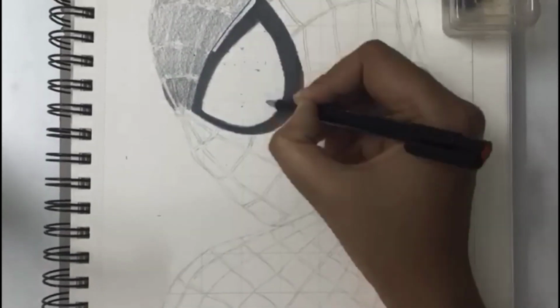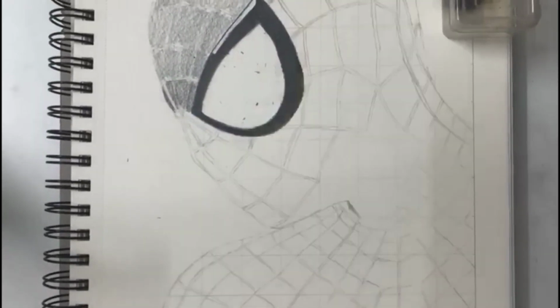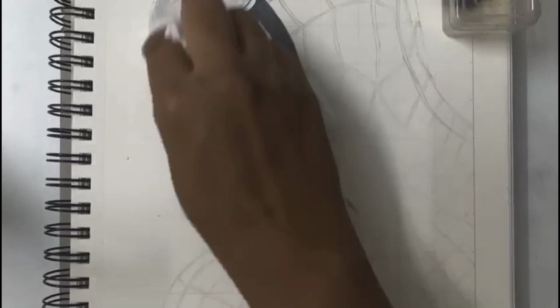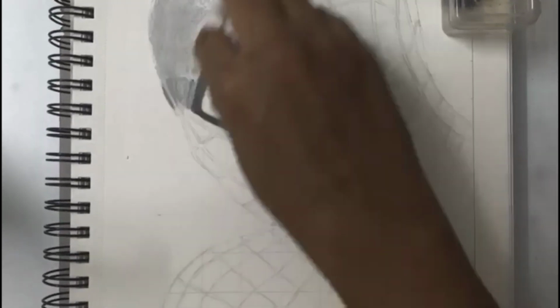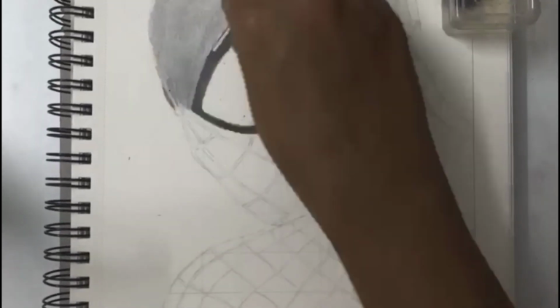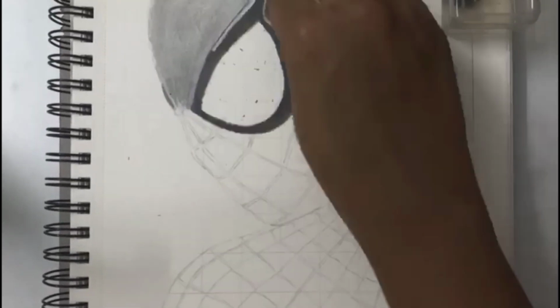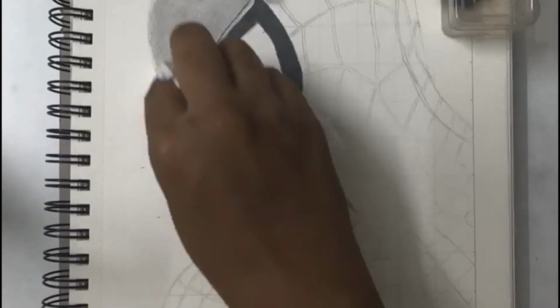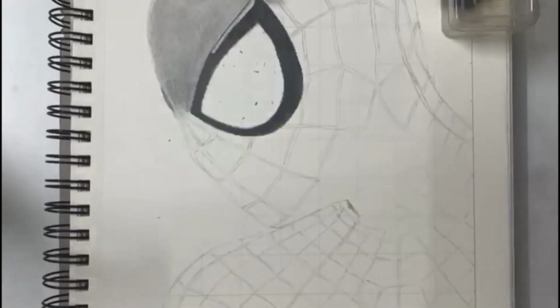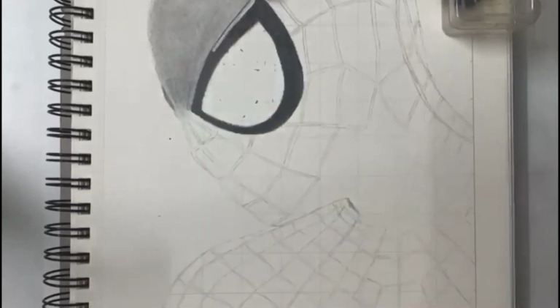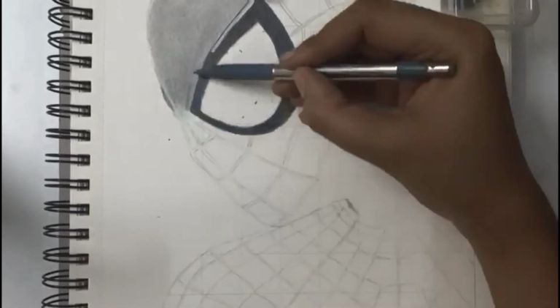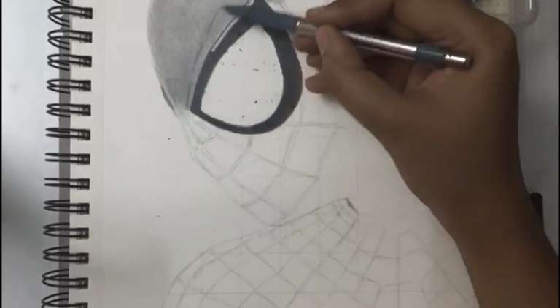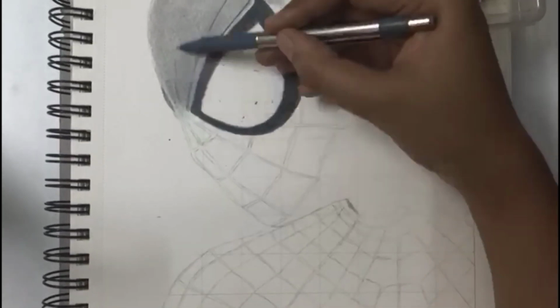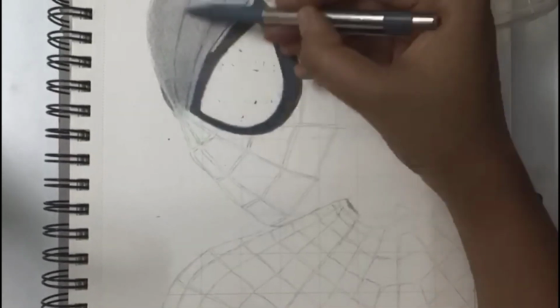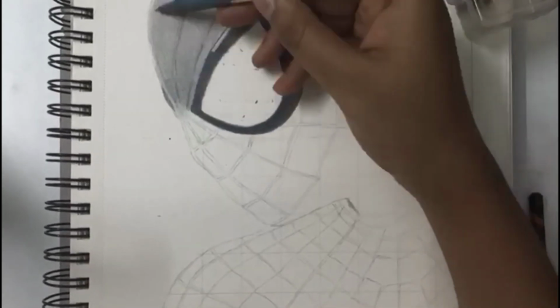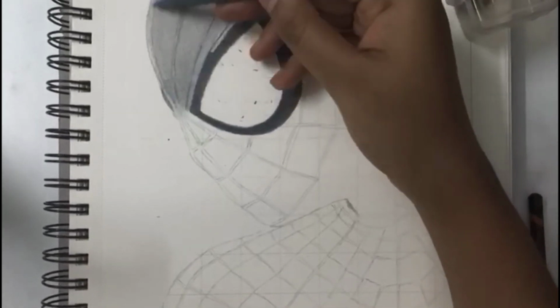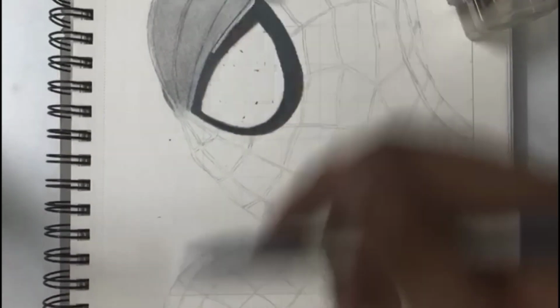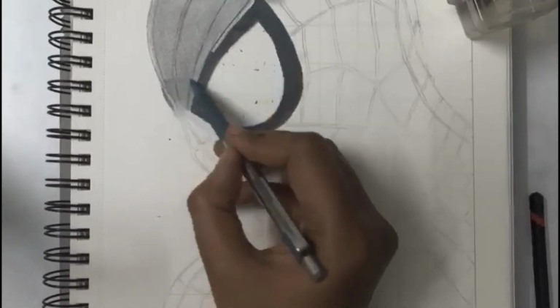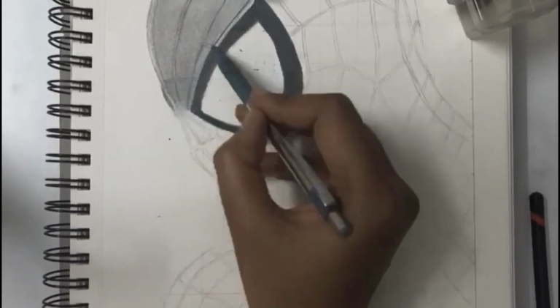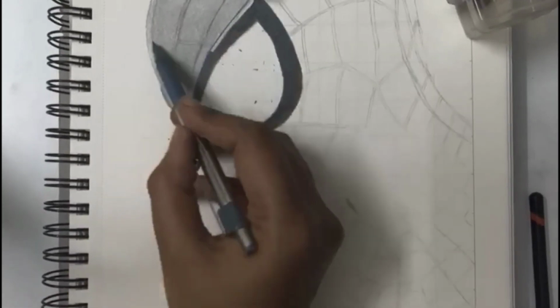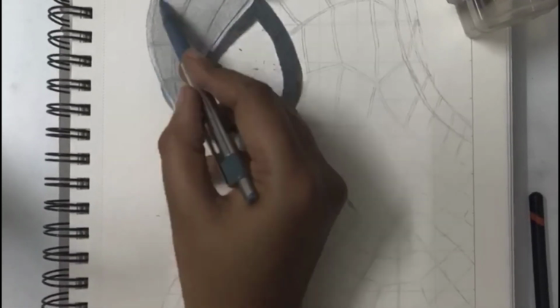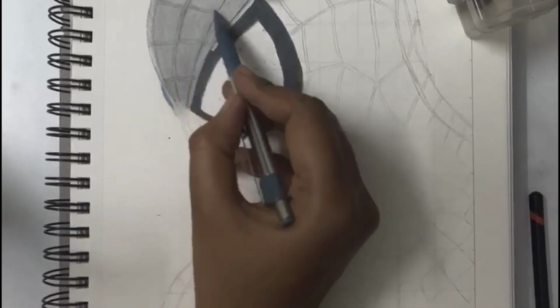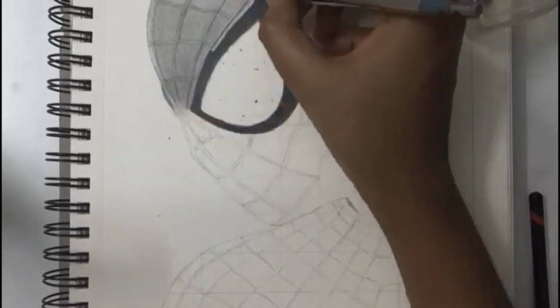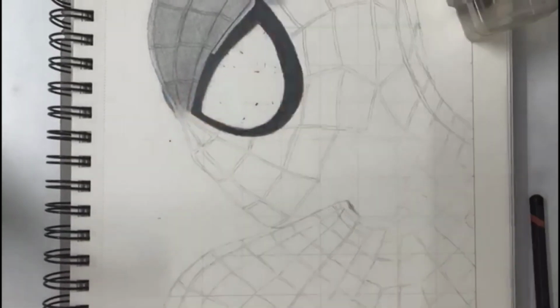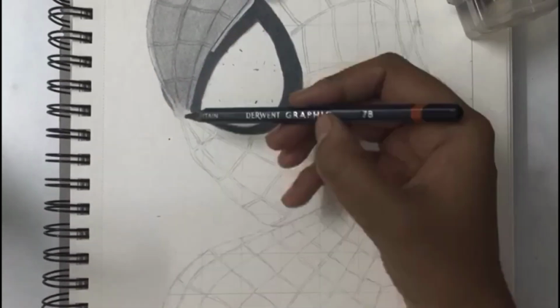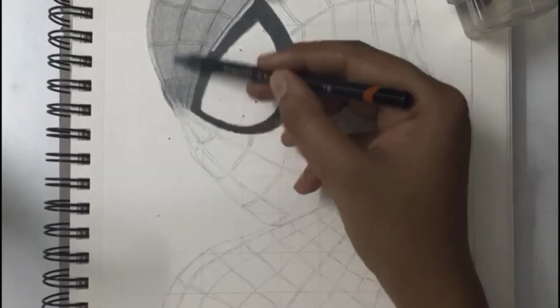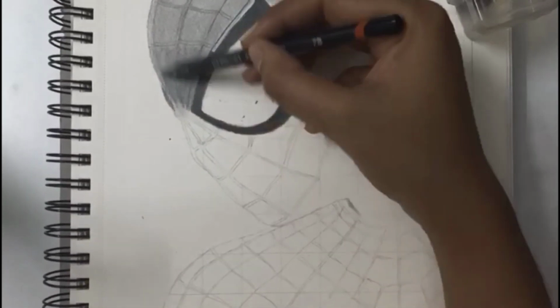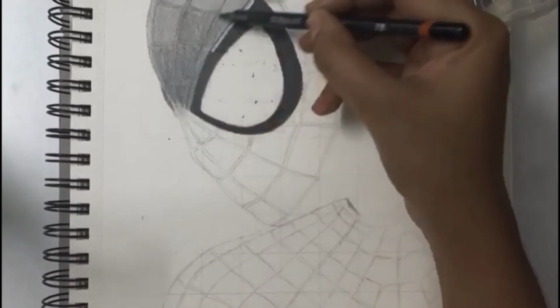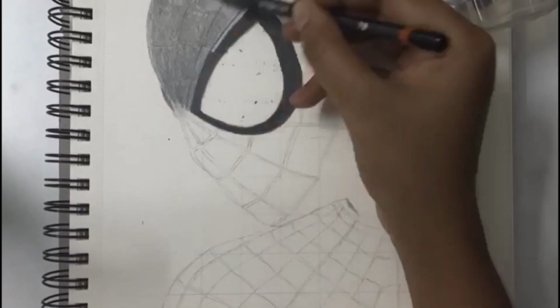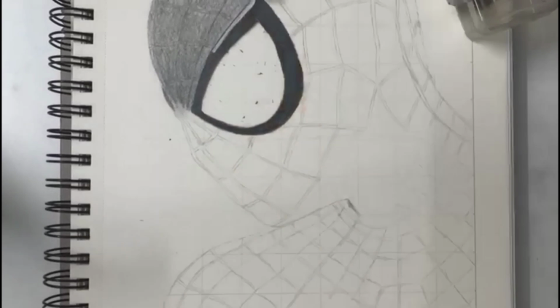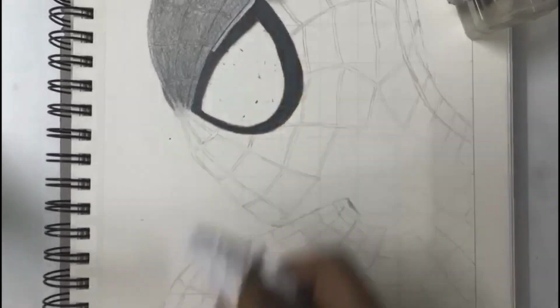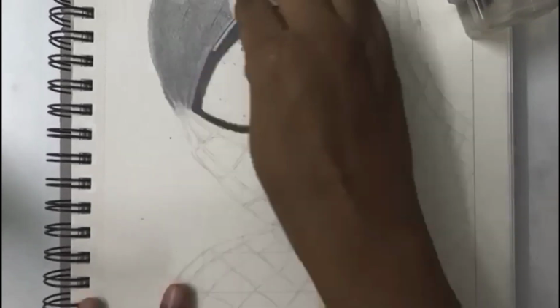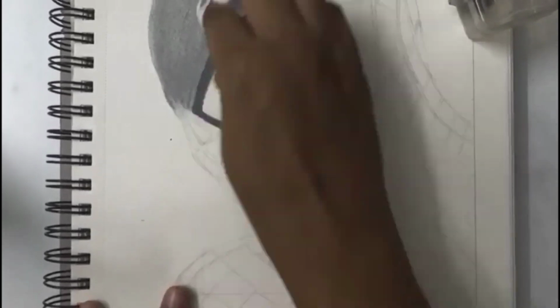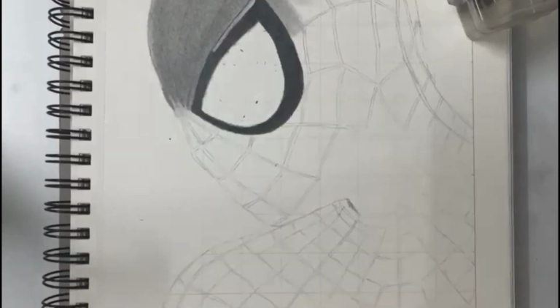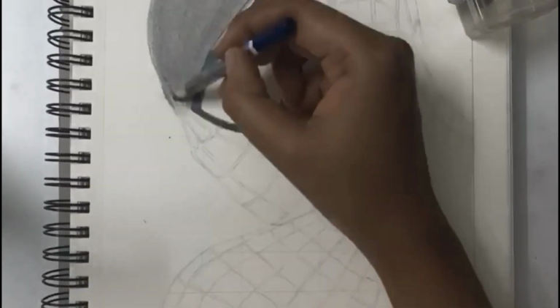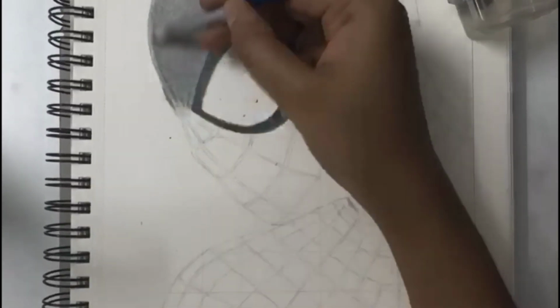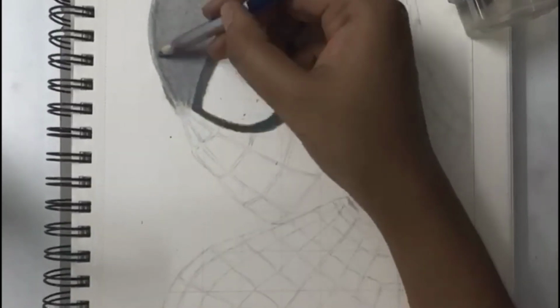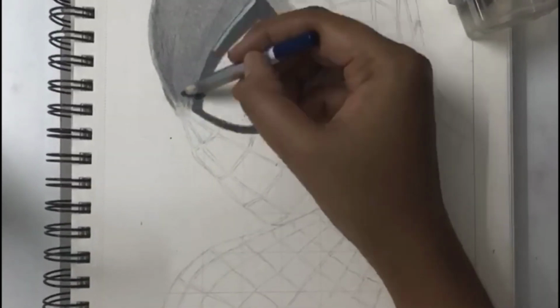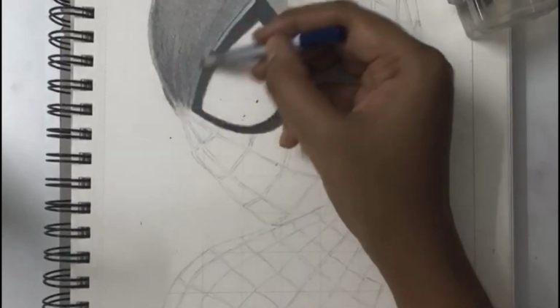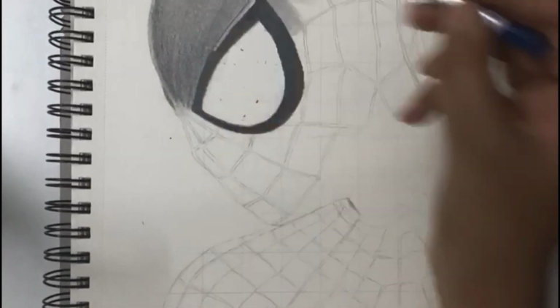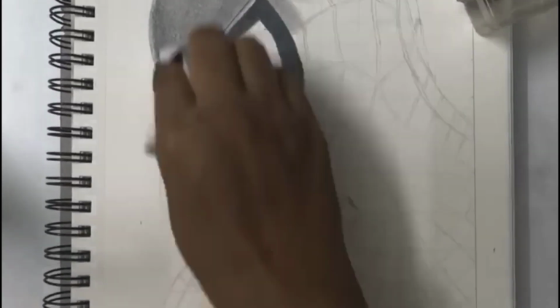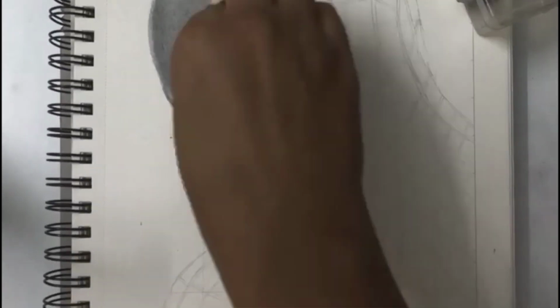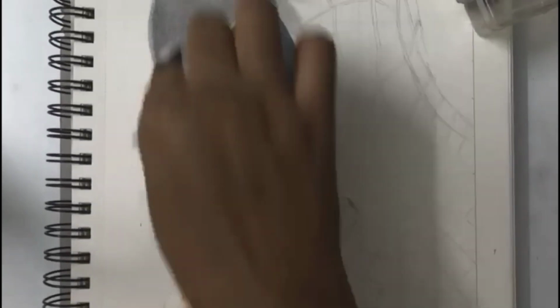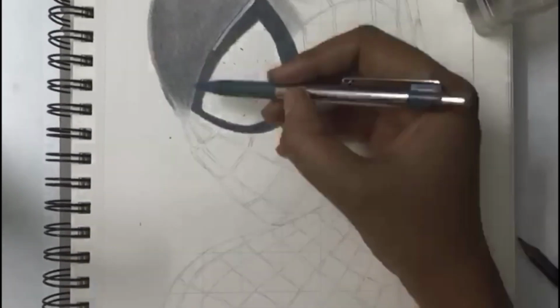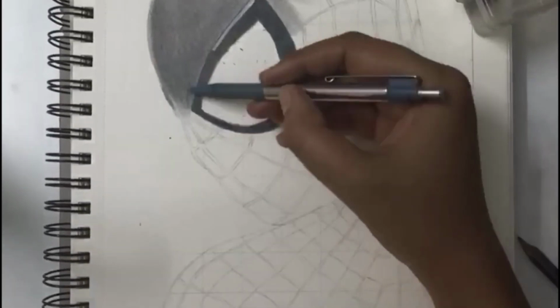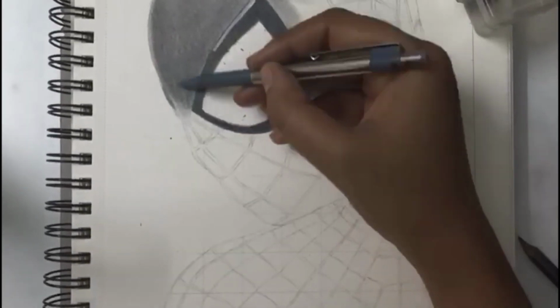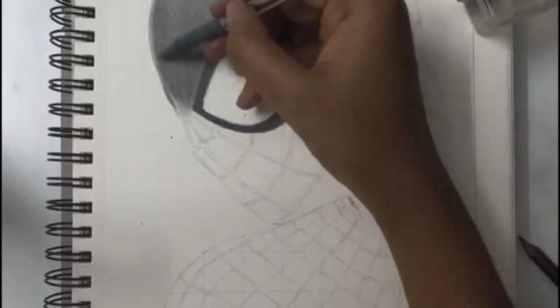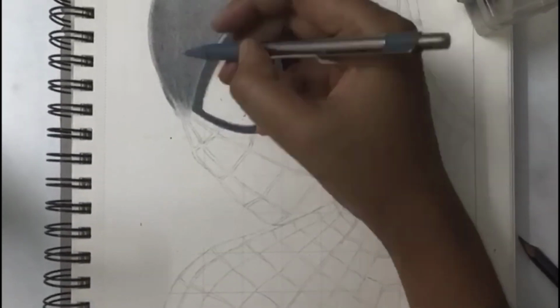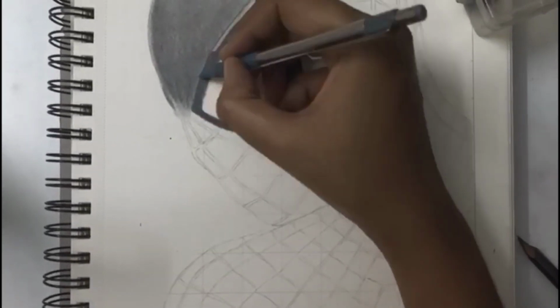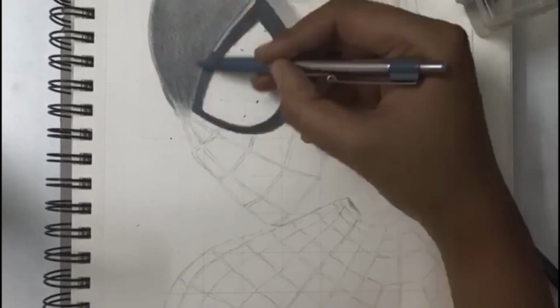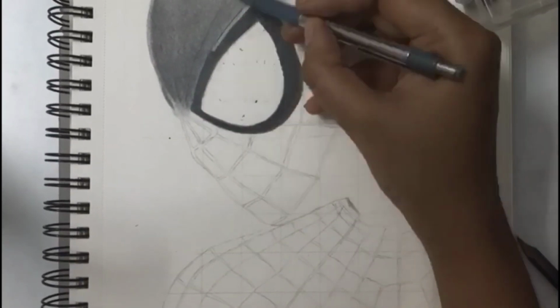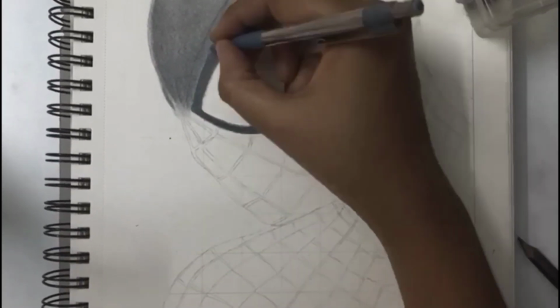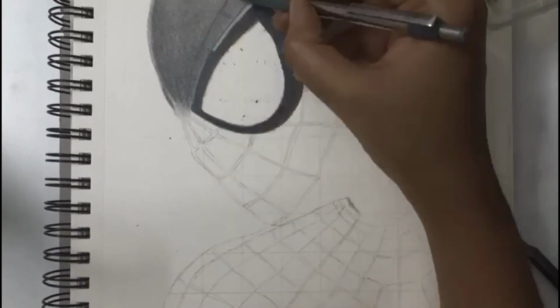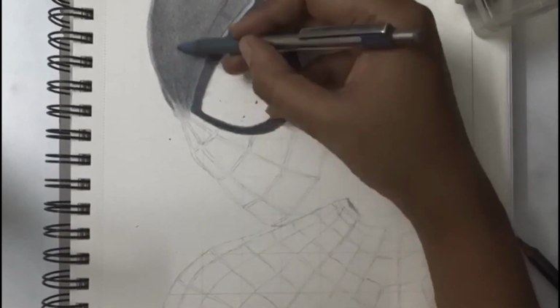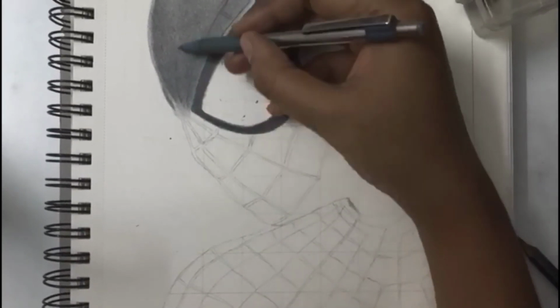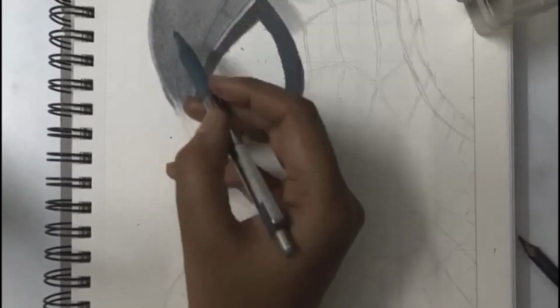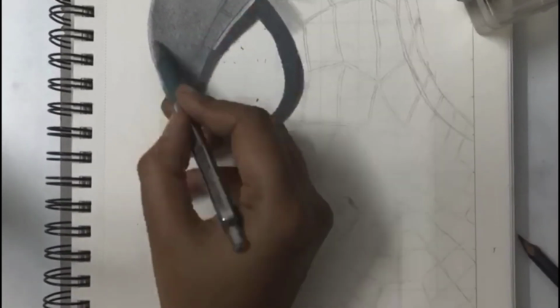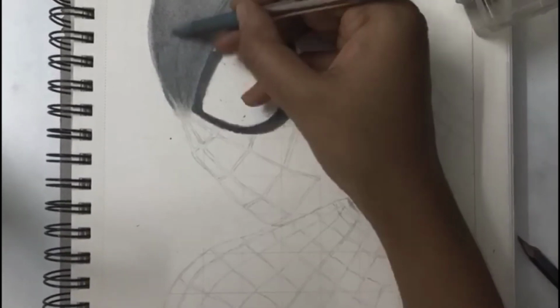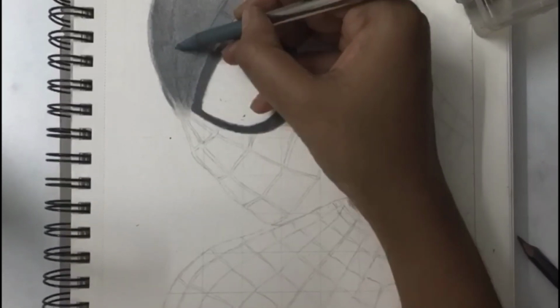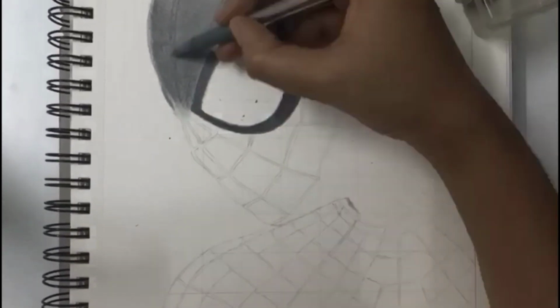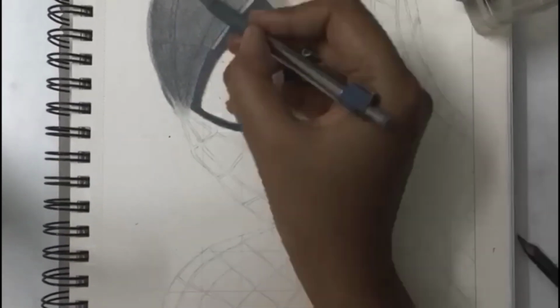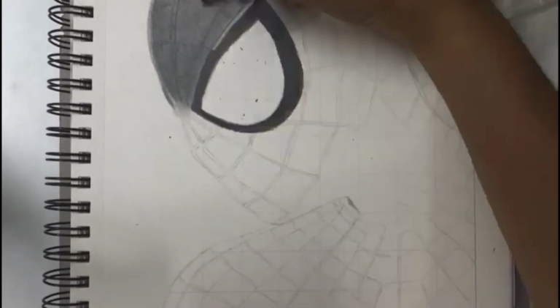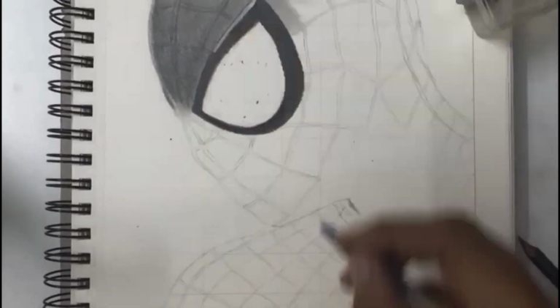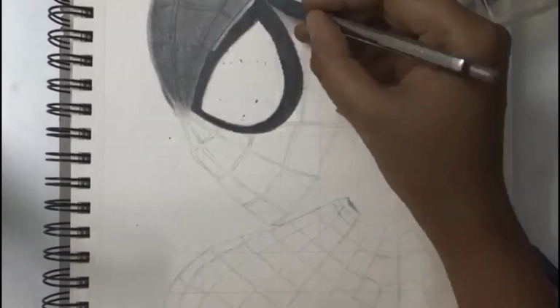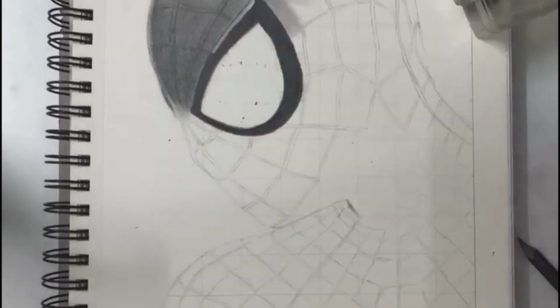For the remaining outfit, first I am filling with B pencil and then gradually I am increasing from B to 9B.